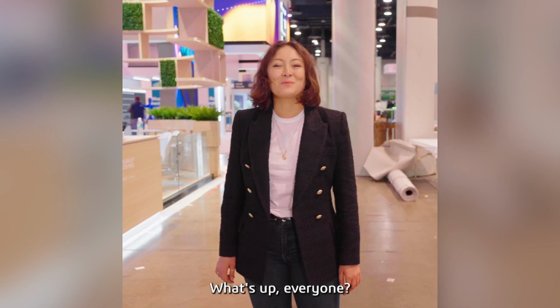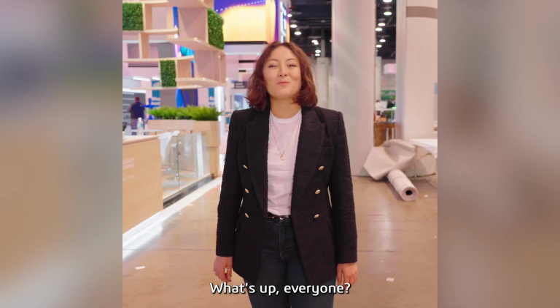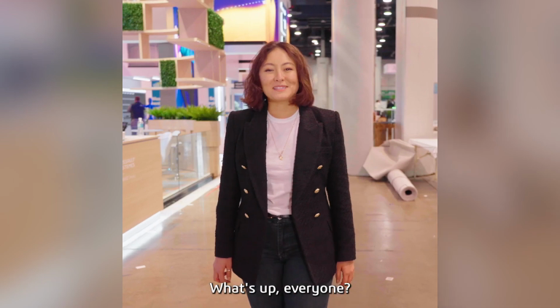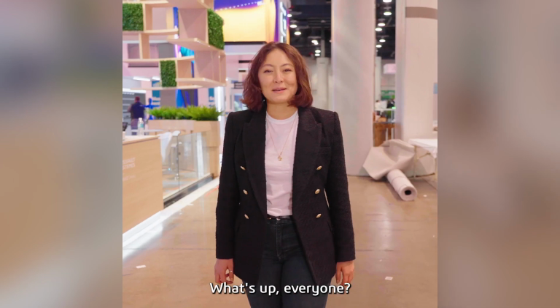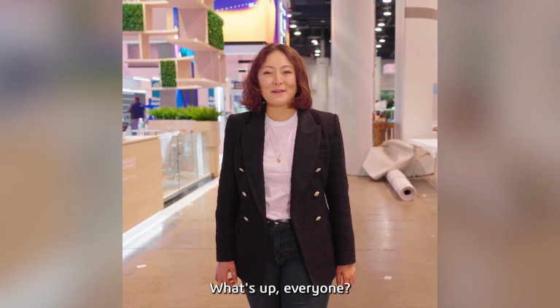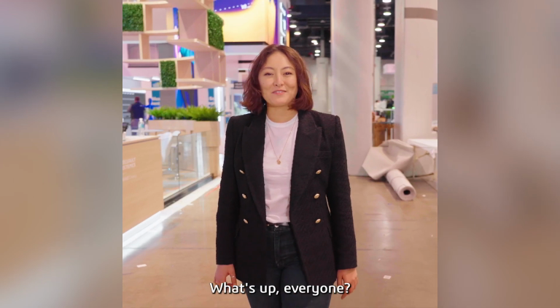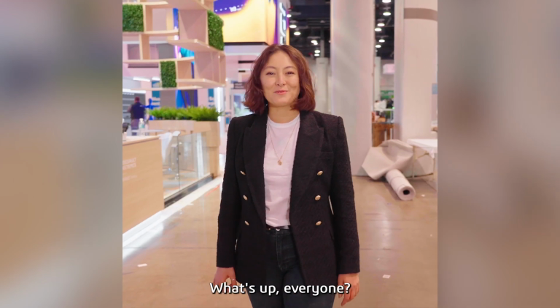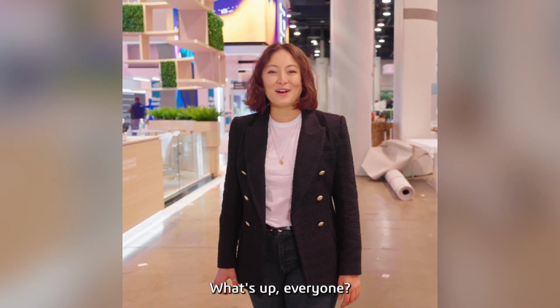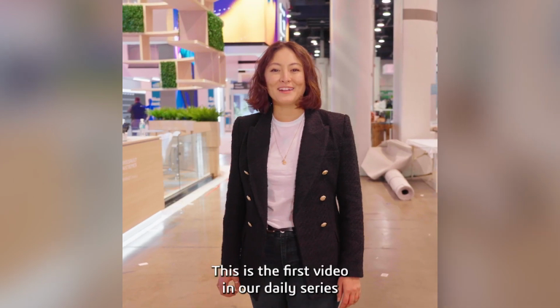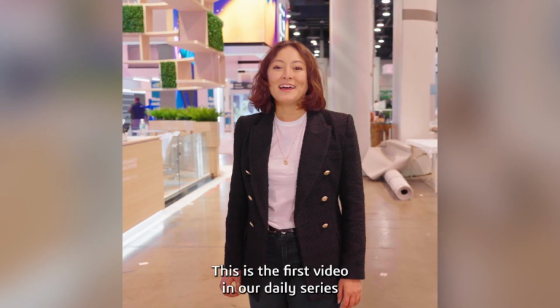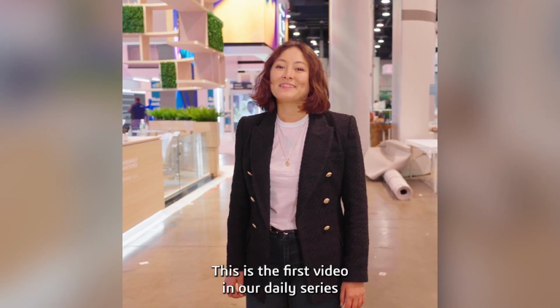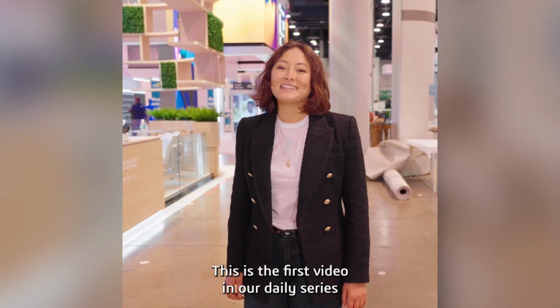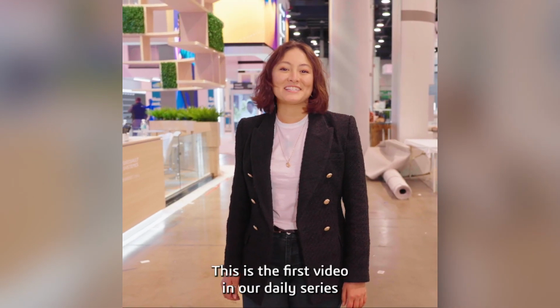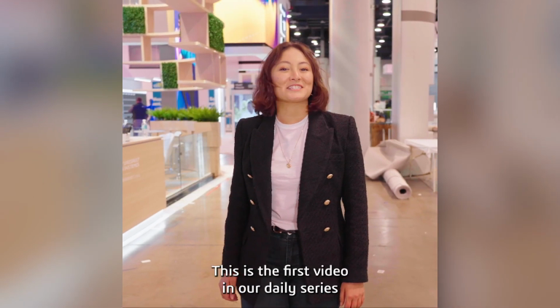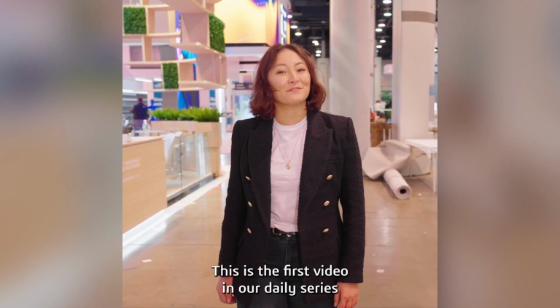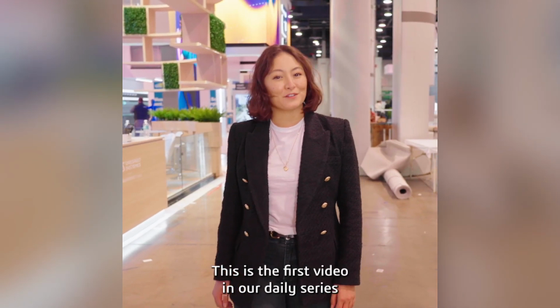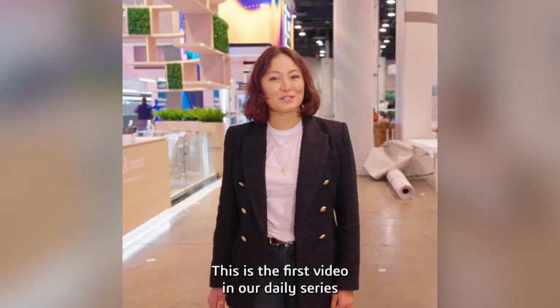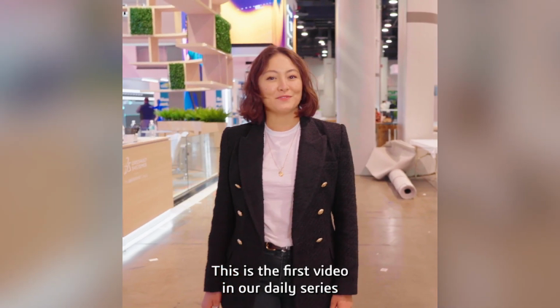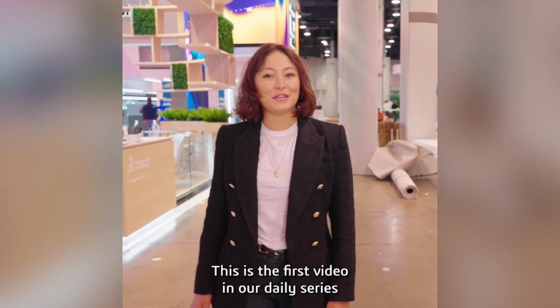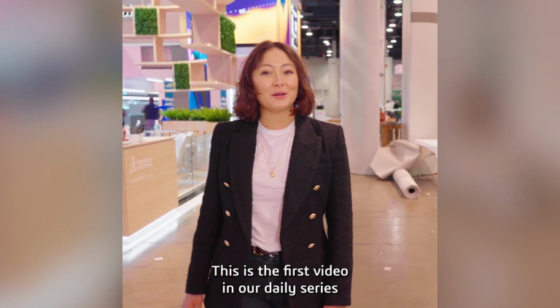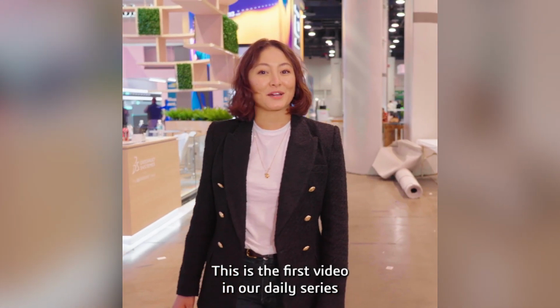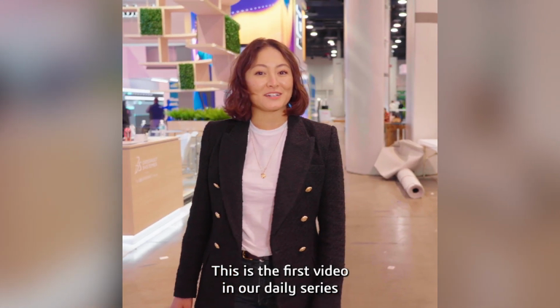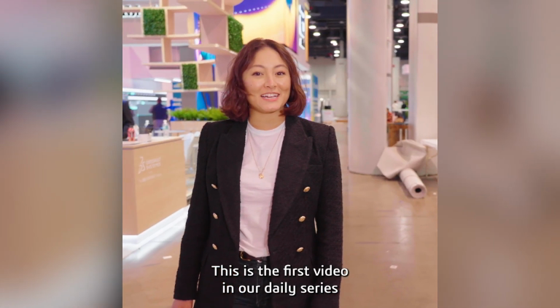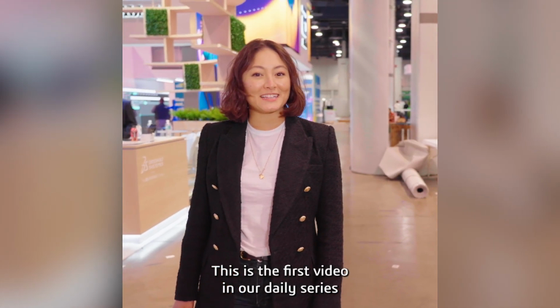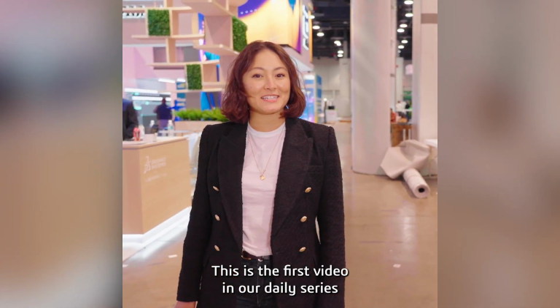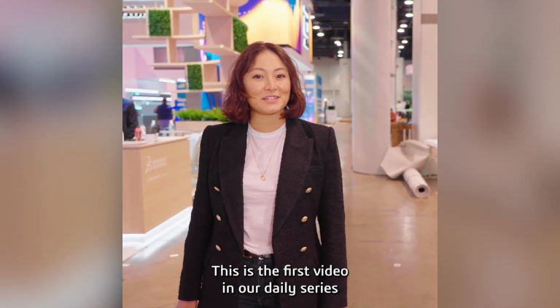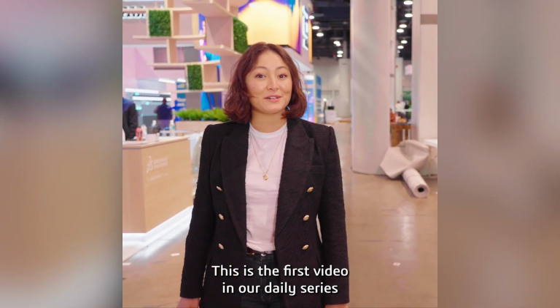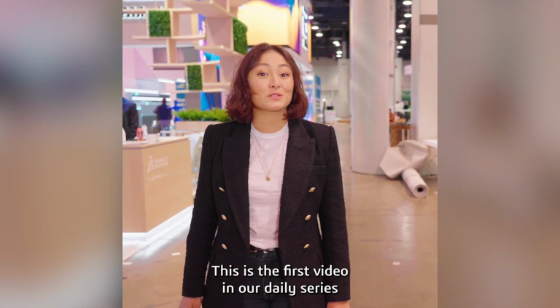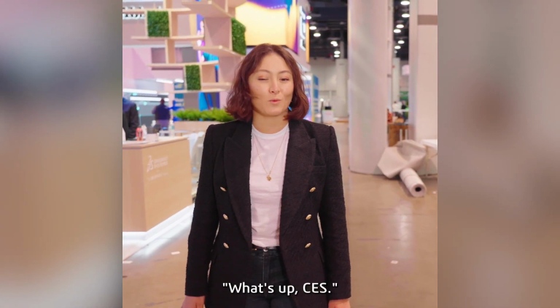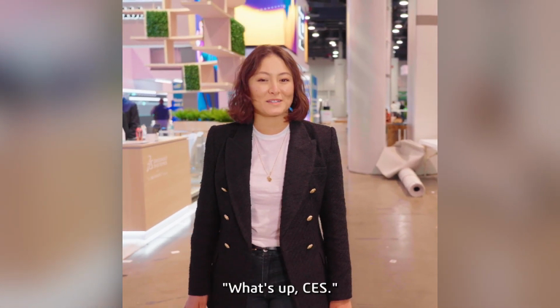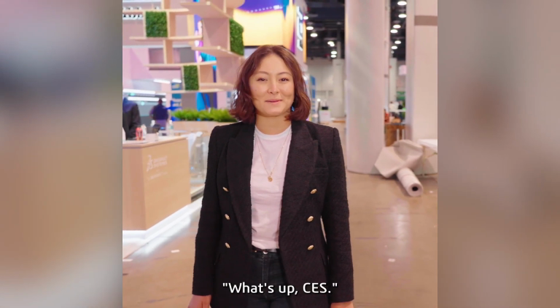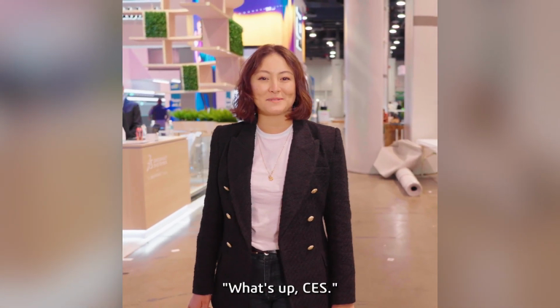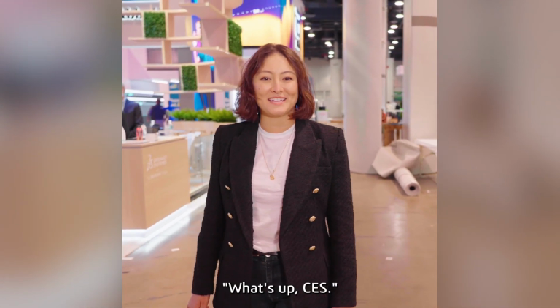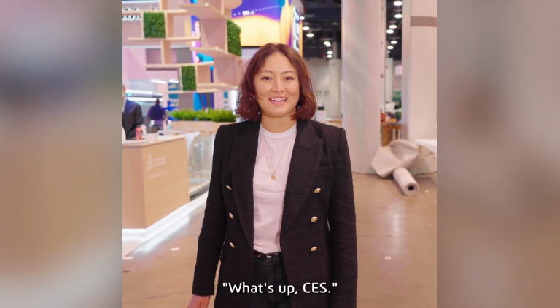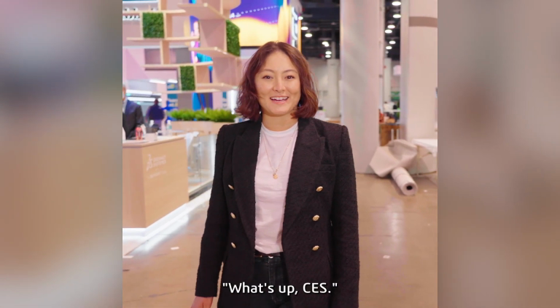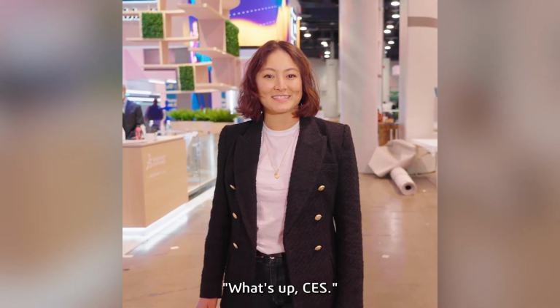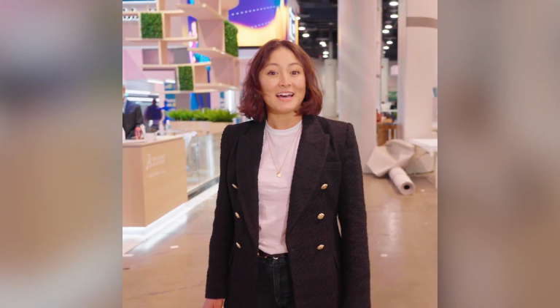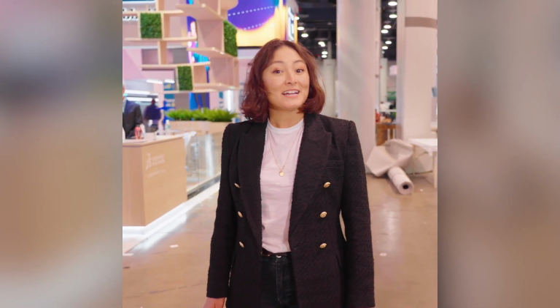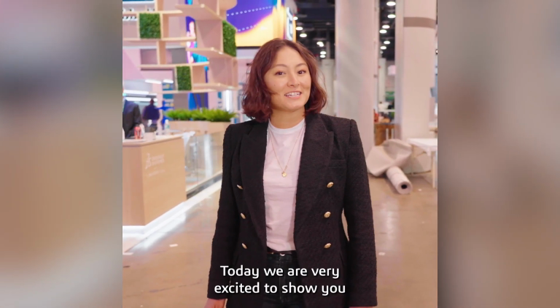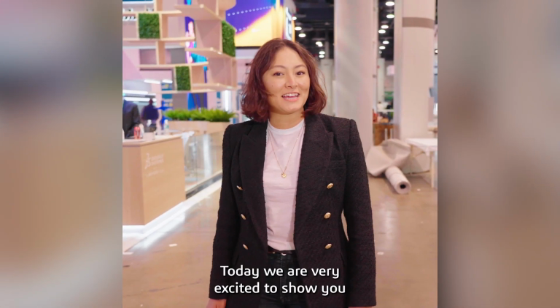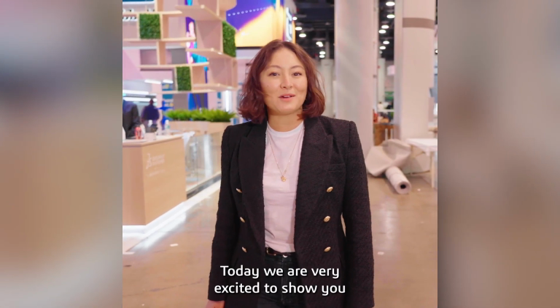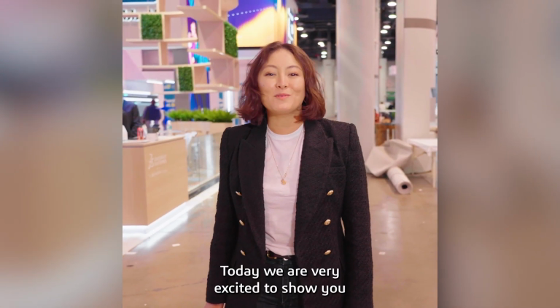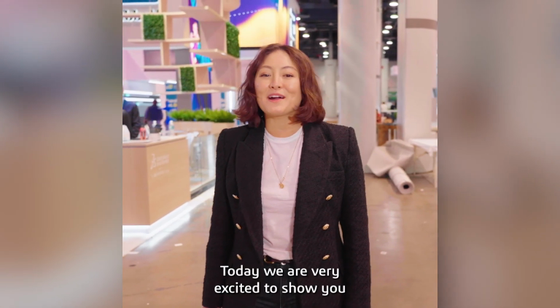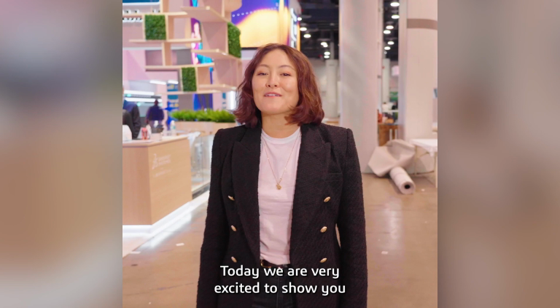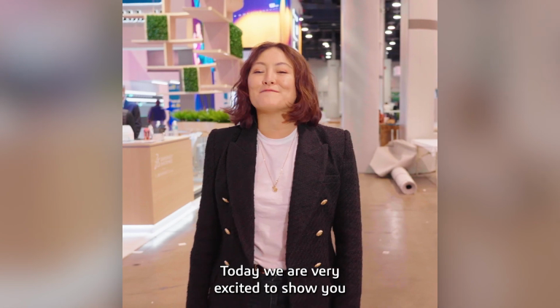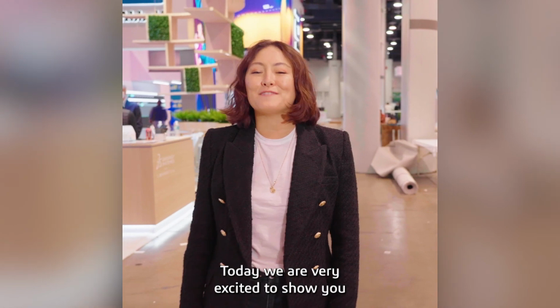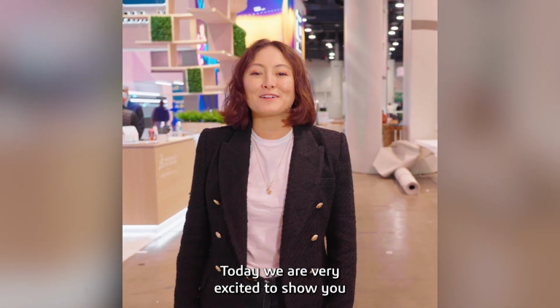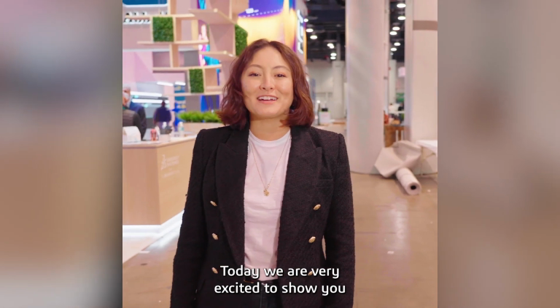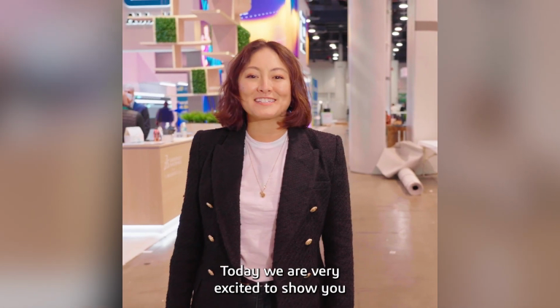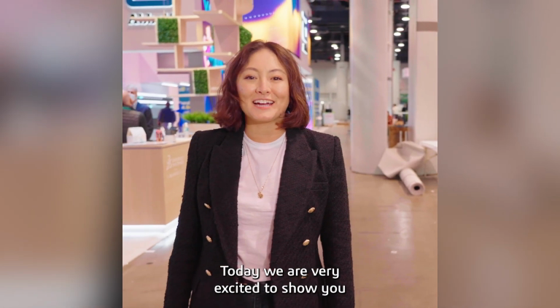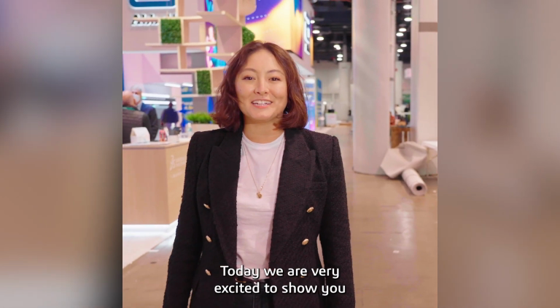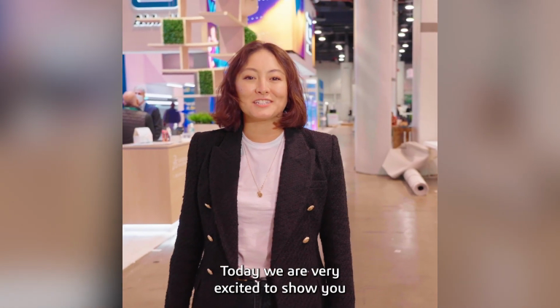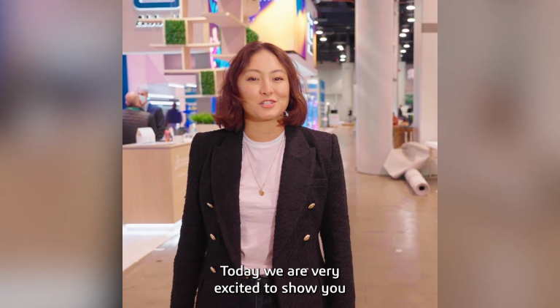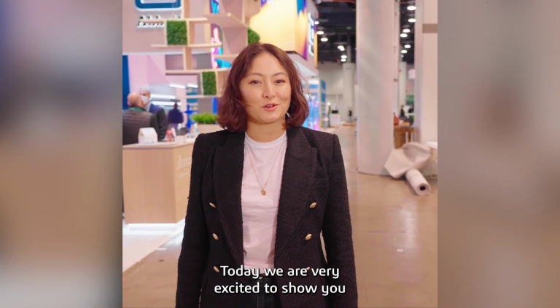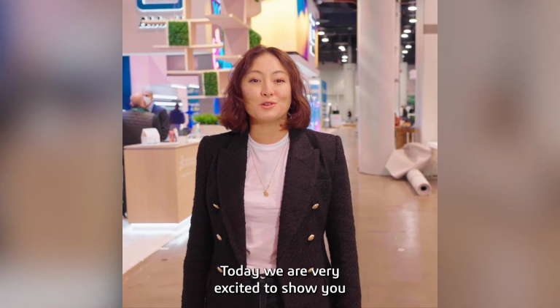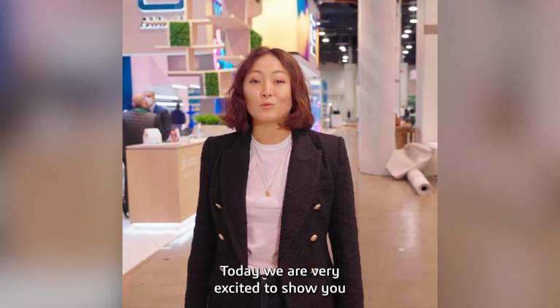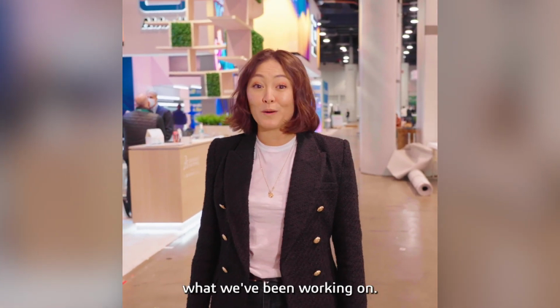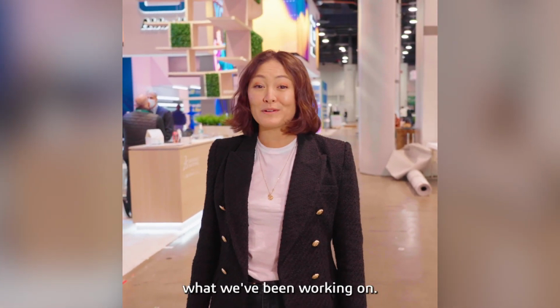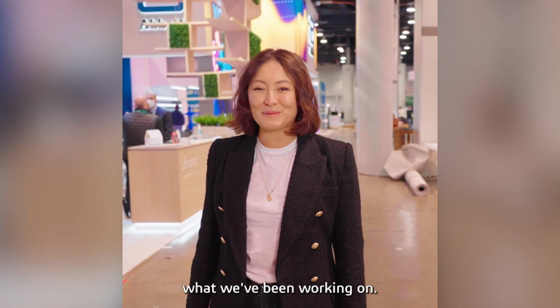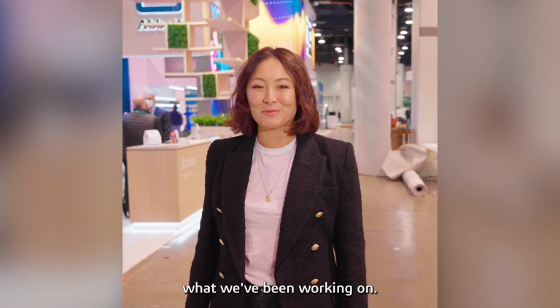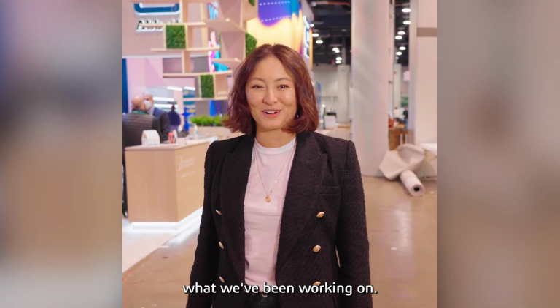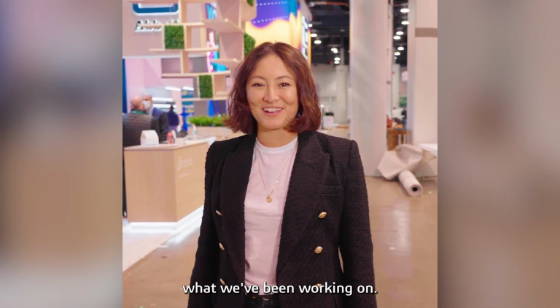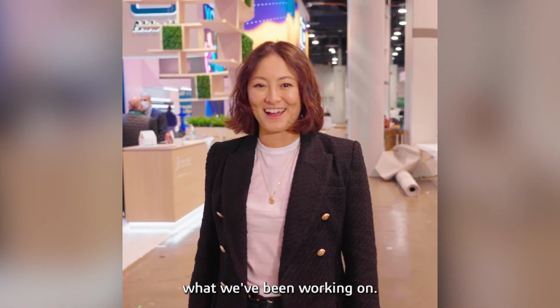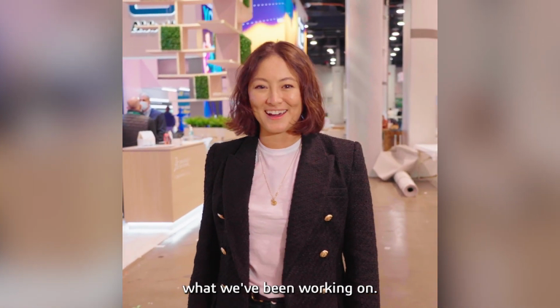What's up everyone? This is the first video in our daily series, What's Up CES? Today, we are very excited to show you what we've been working on.